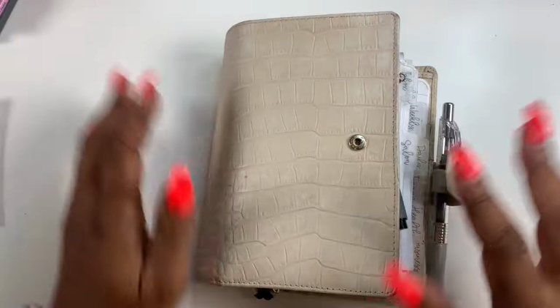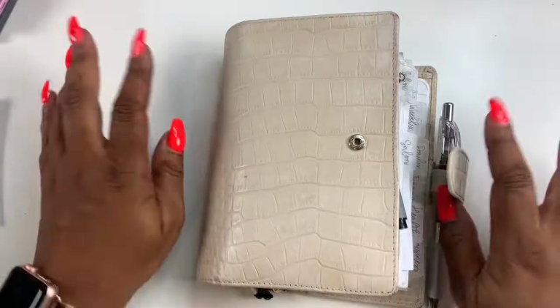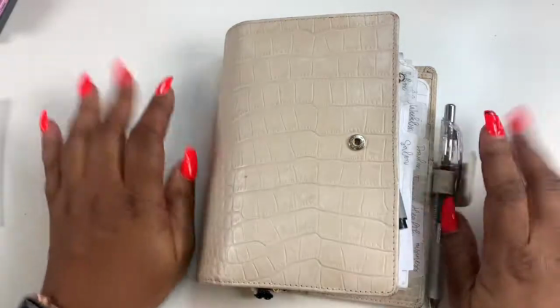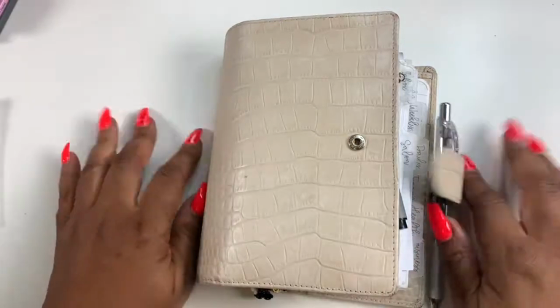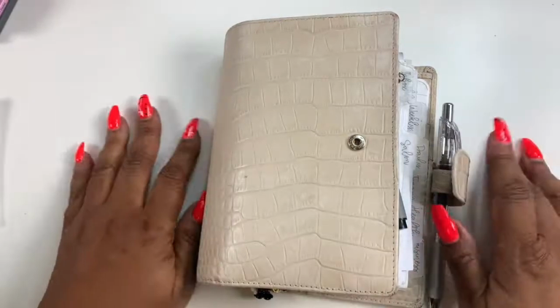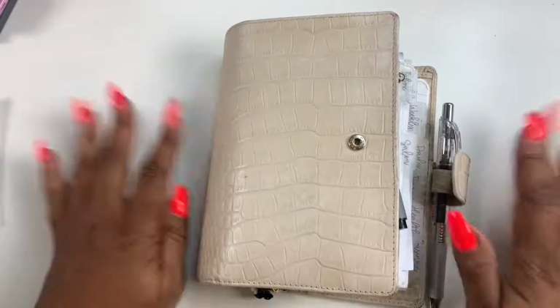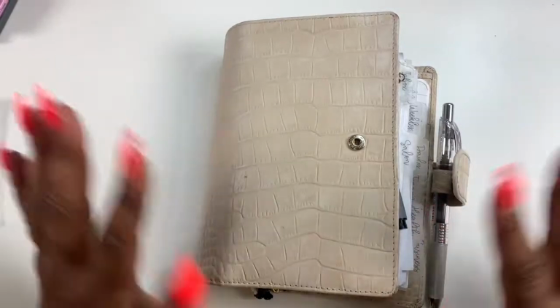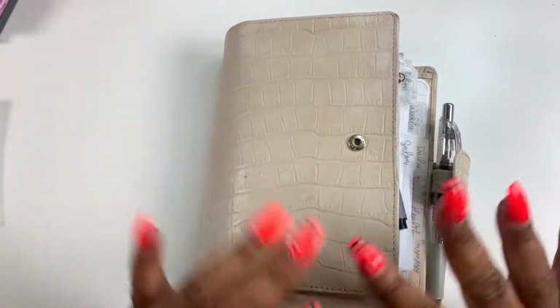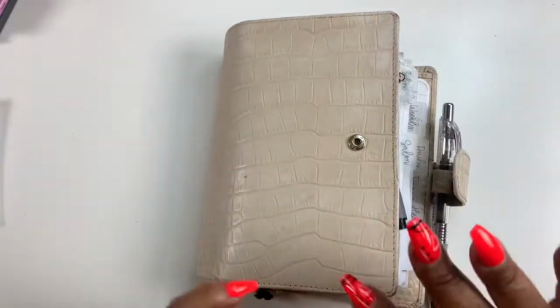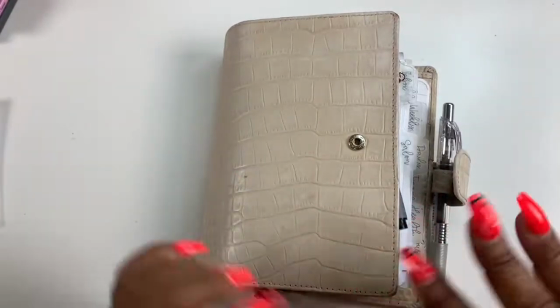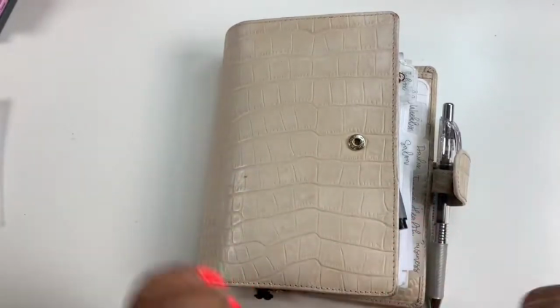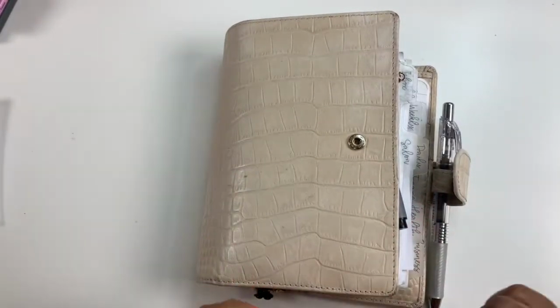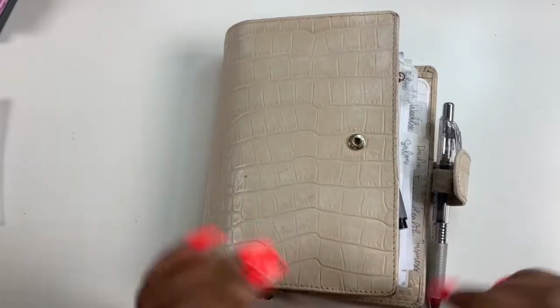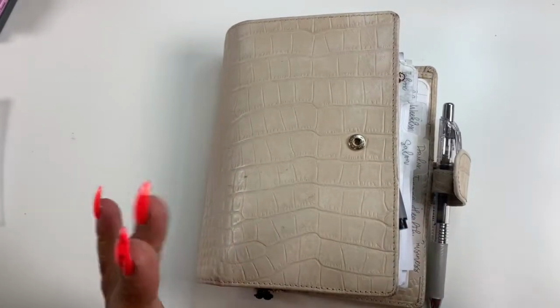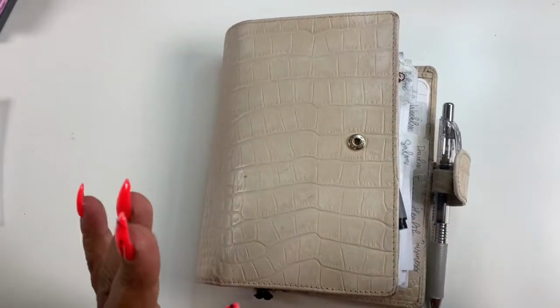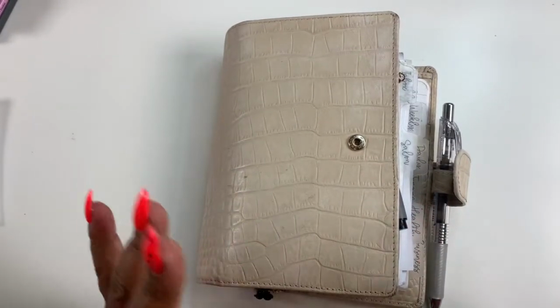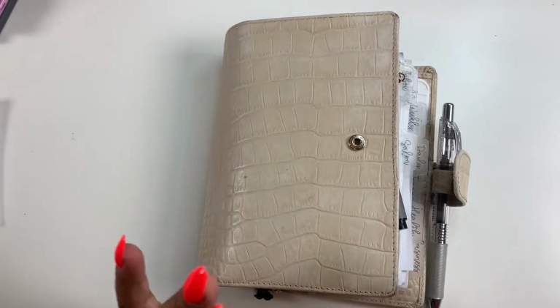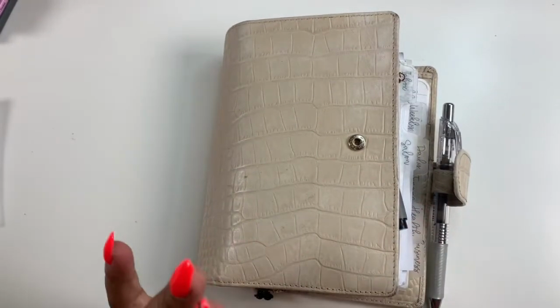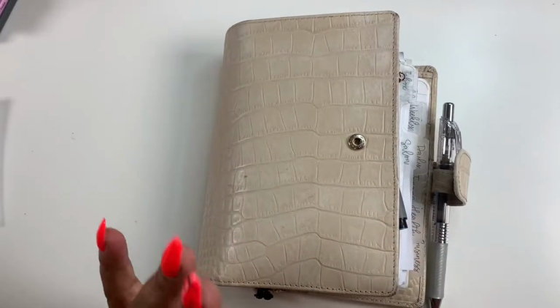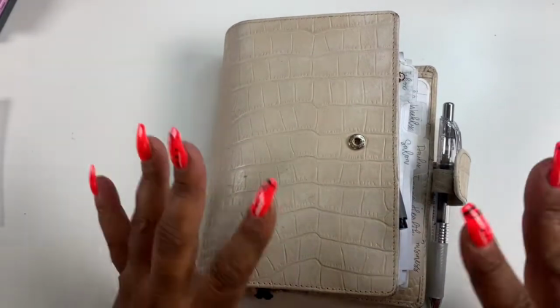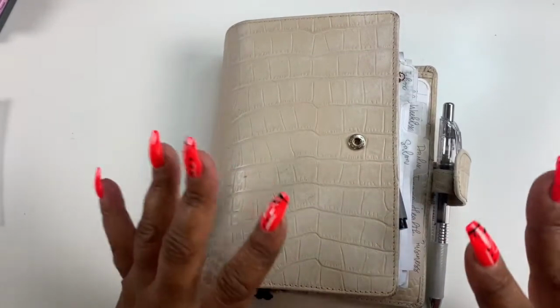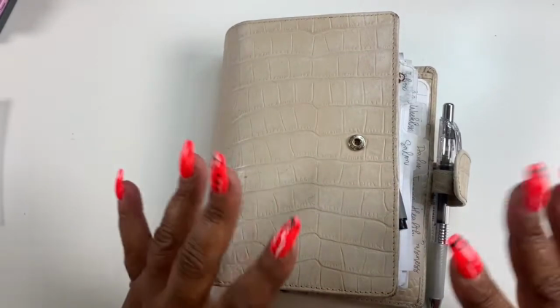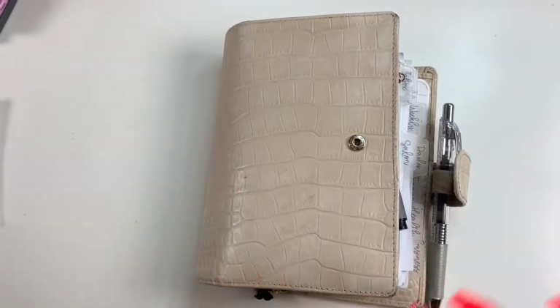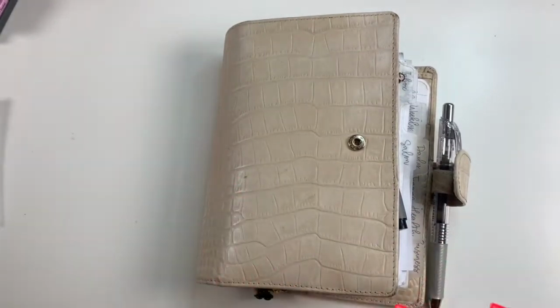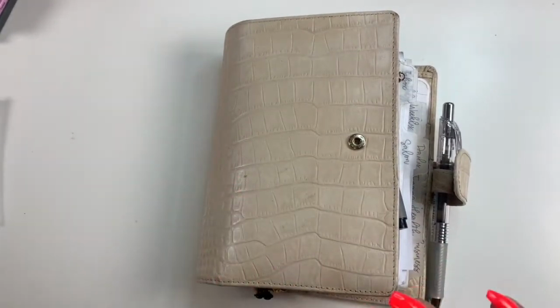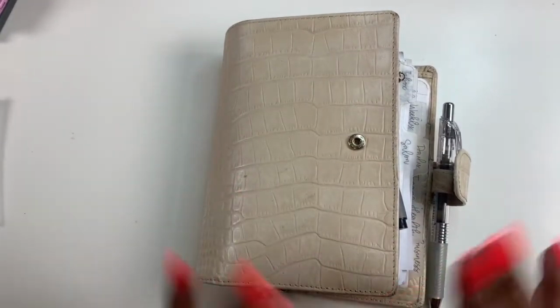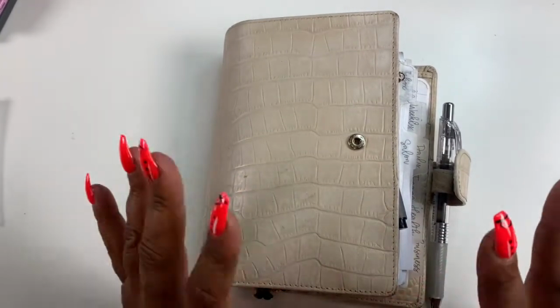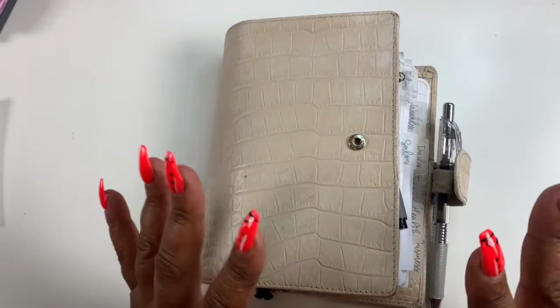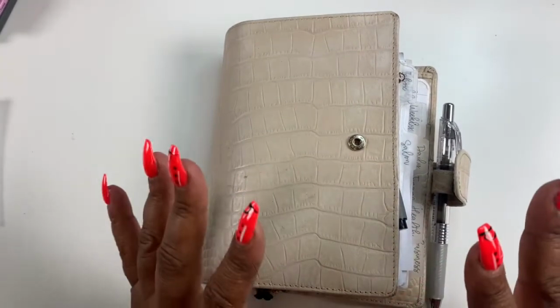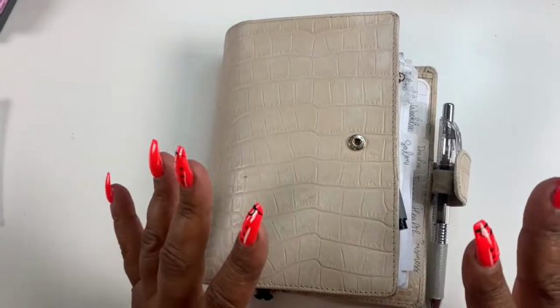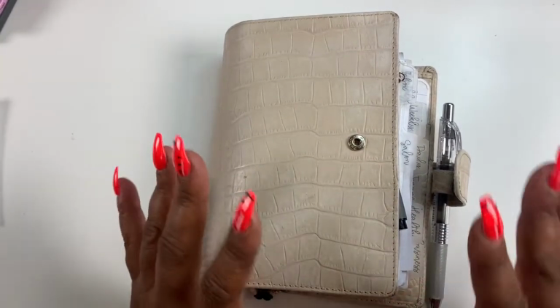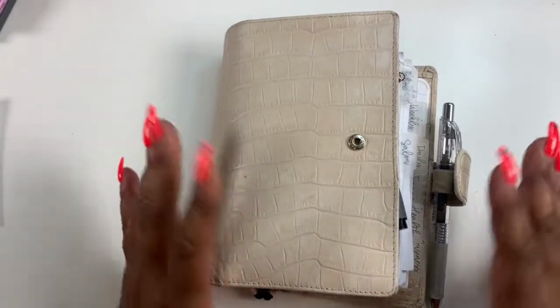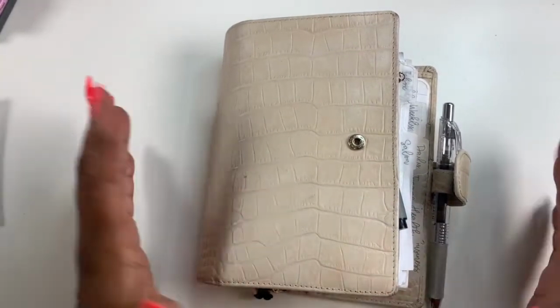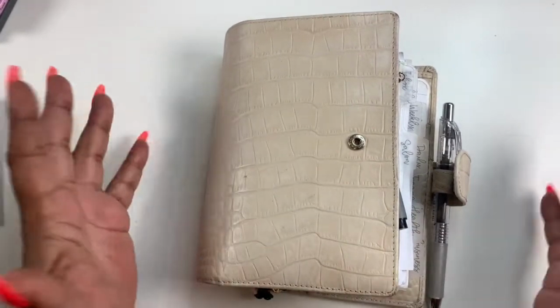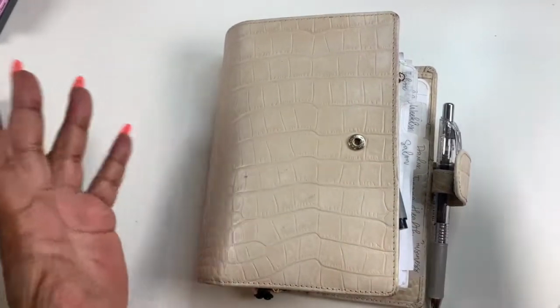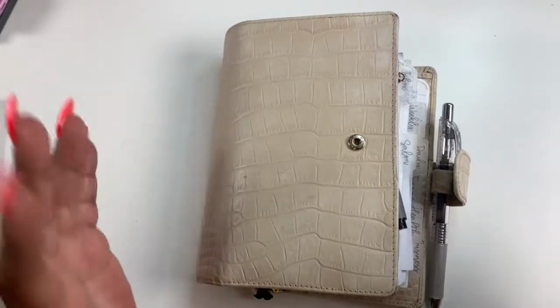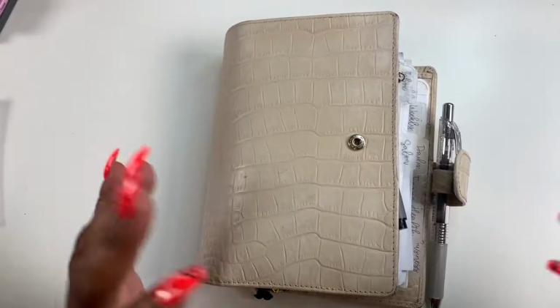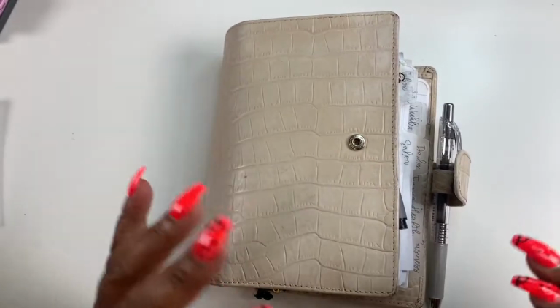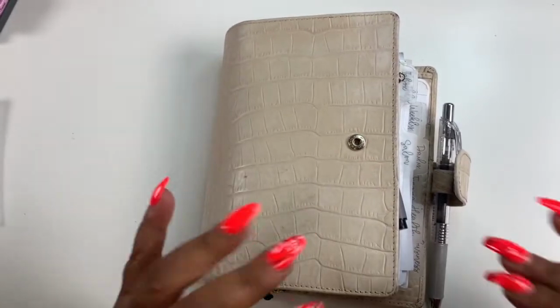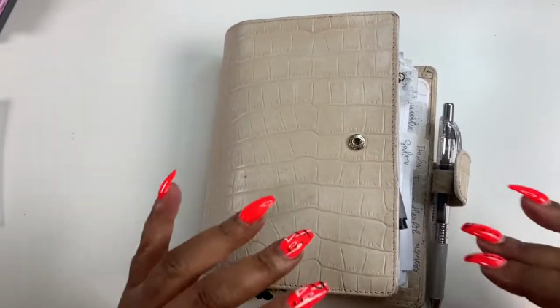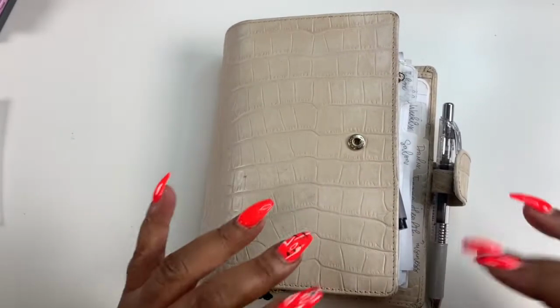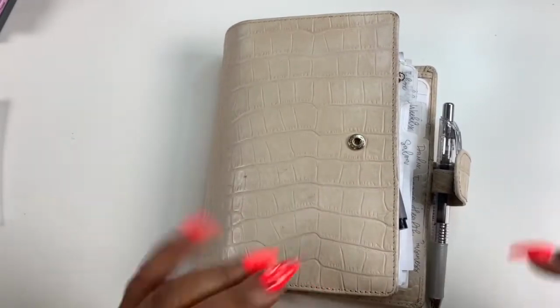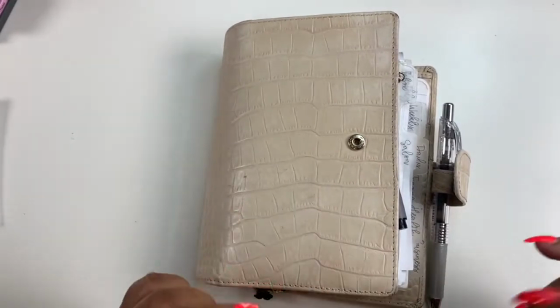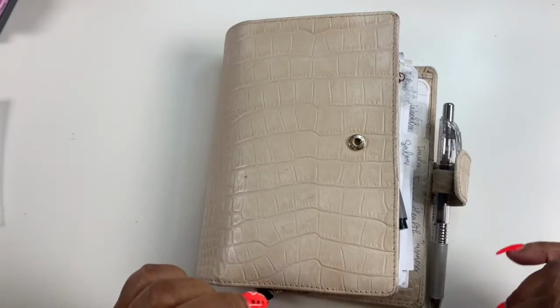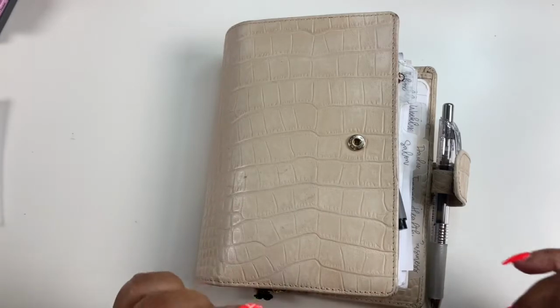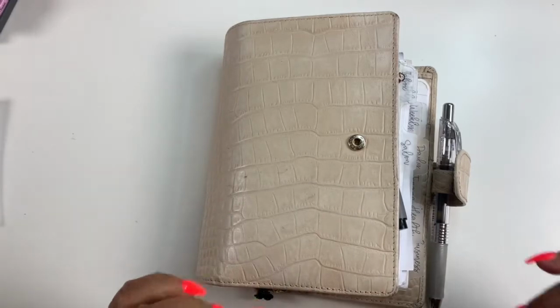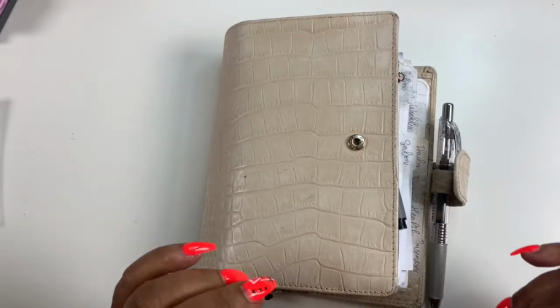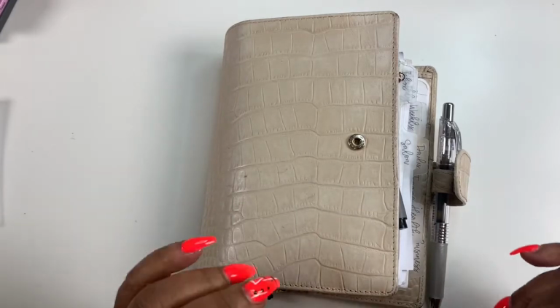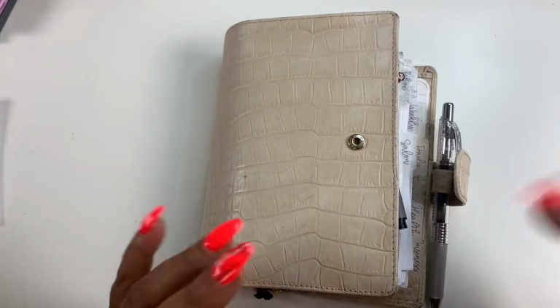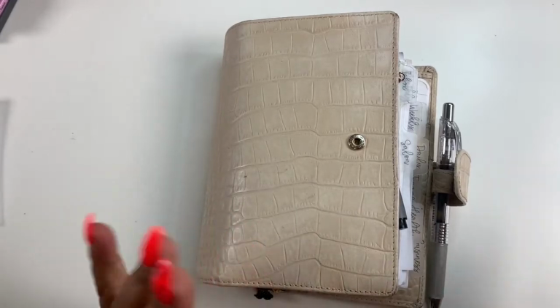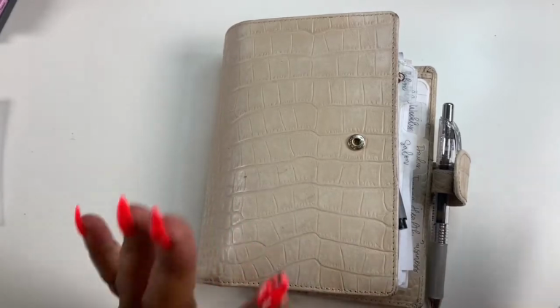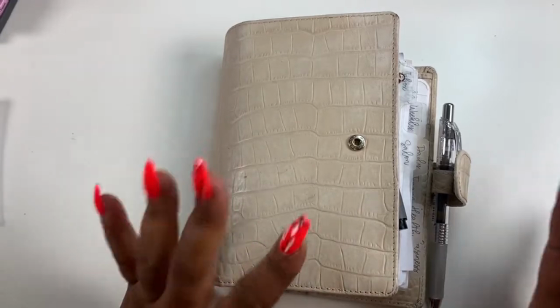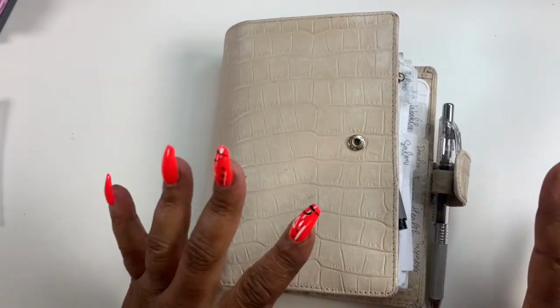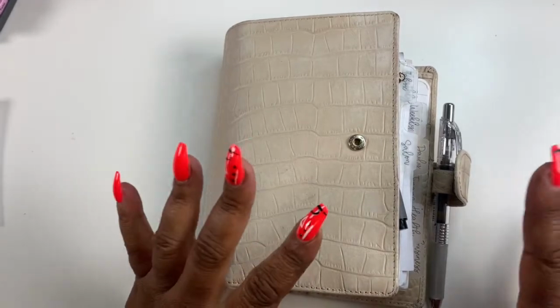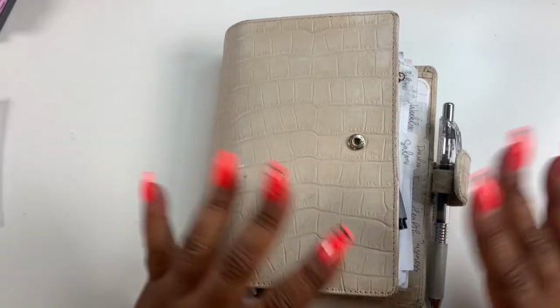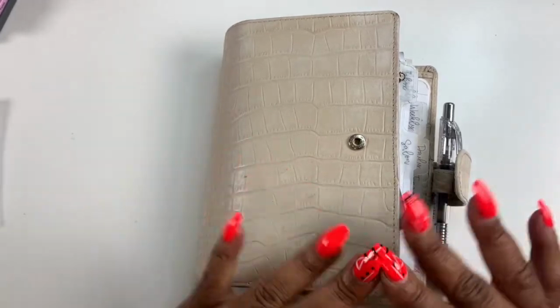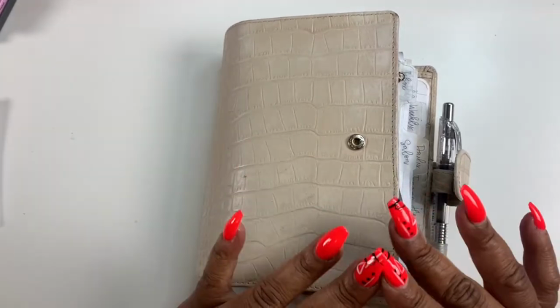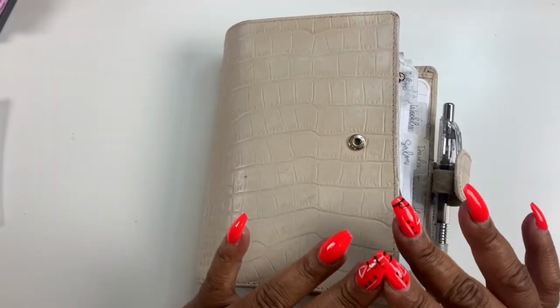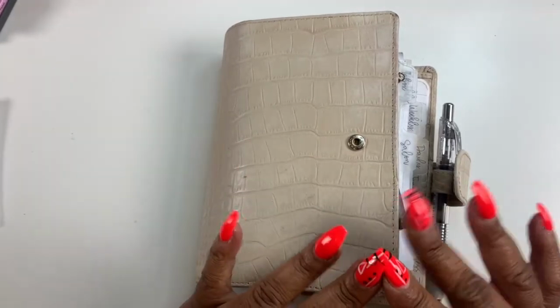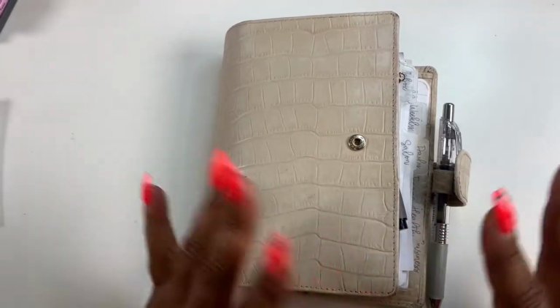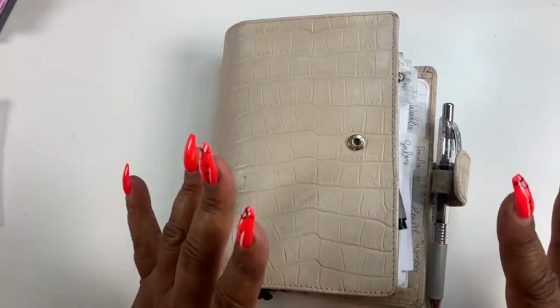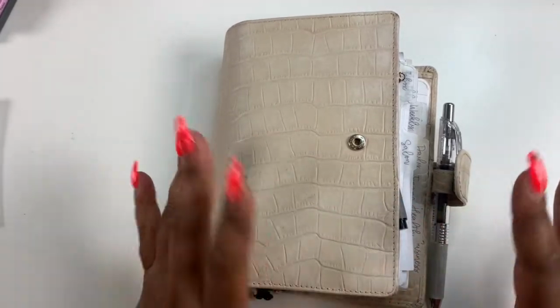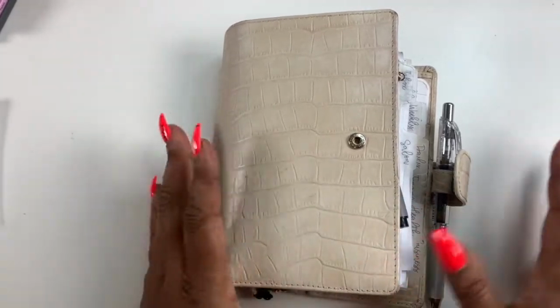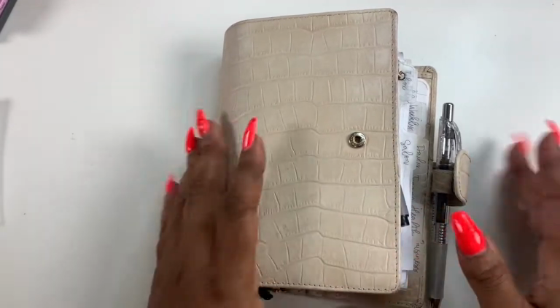Hey everyone and welcome to Norris Cove. I am Yoshida and today we are going to do our weekly plan.